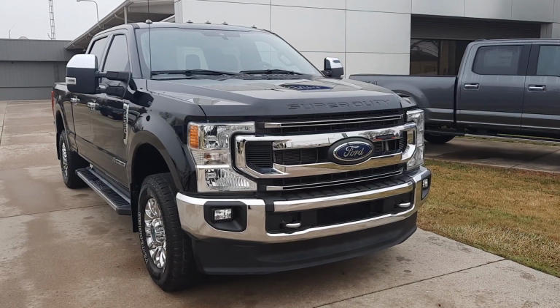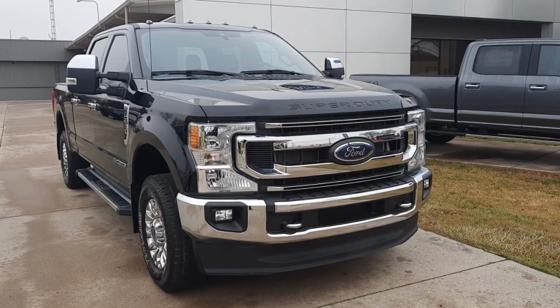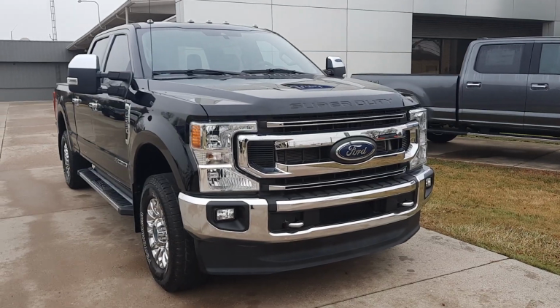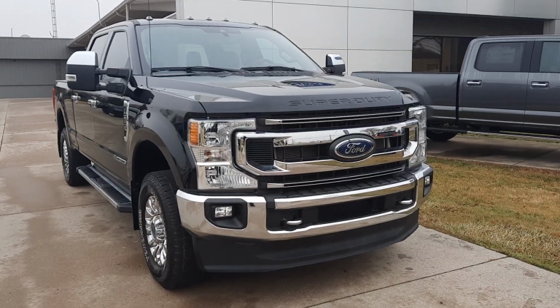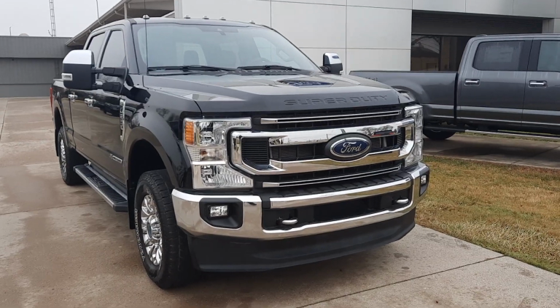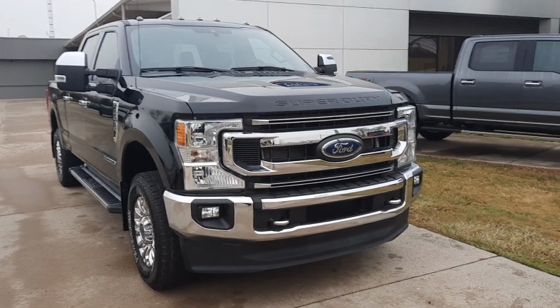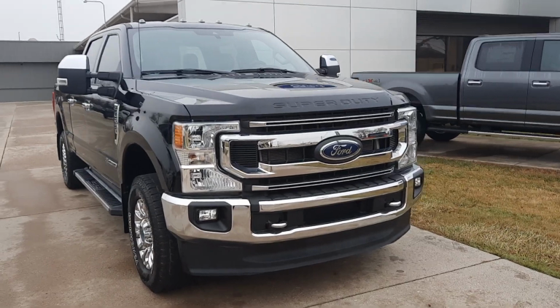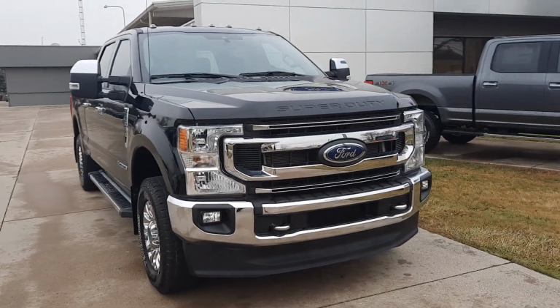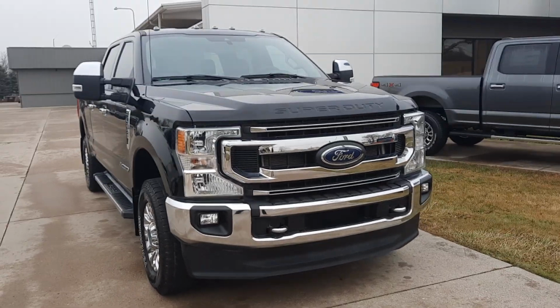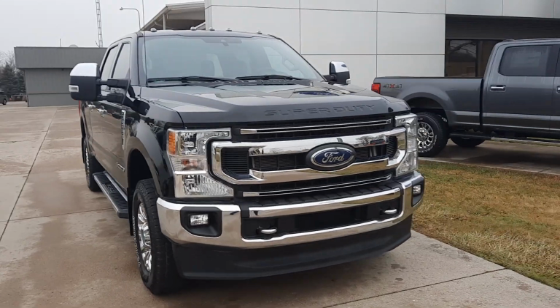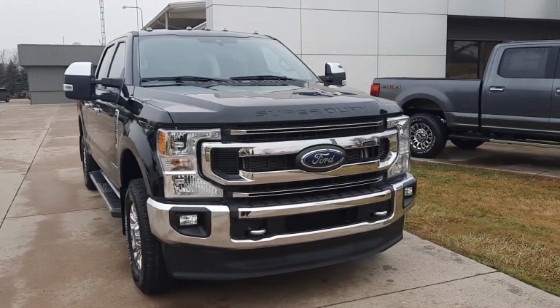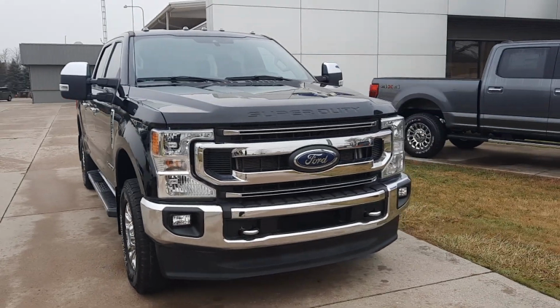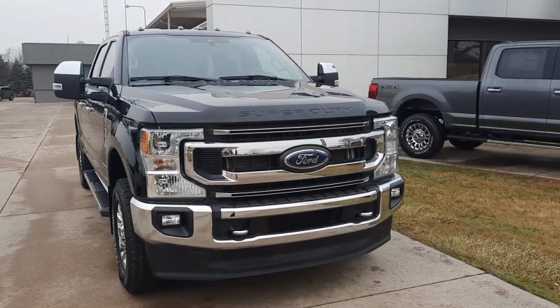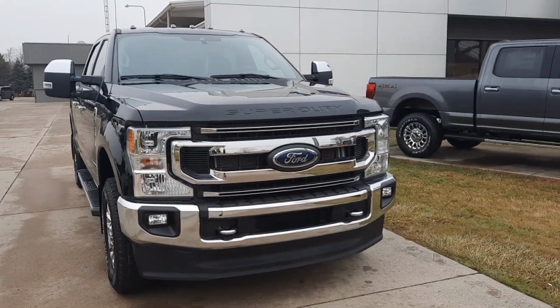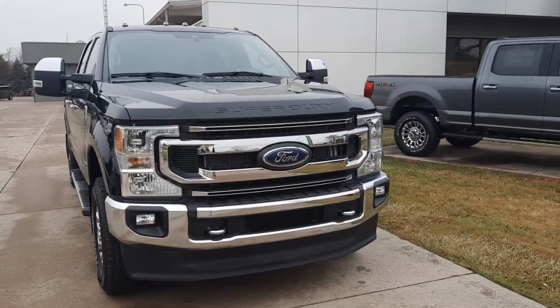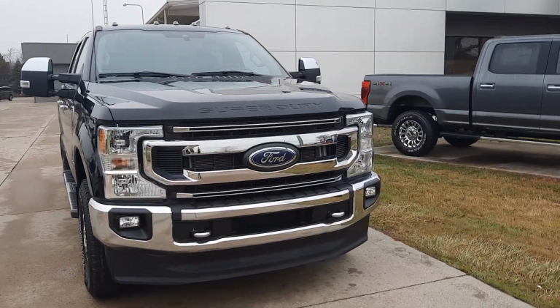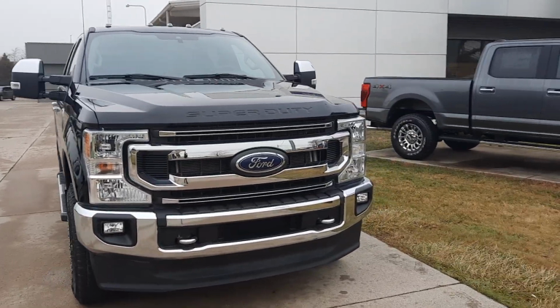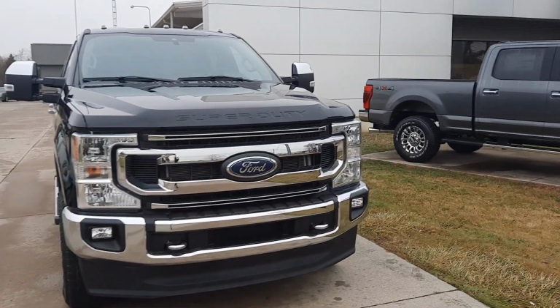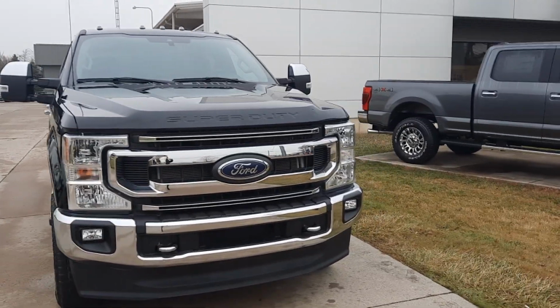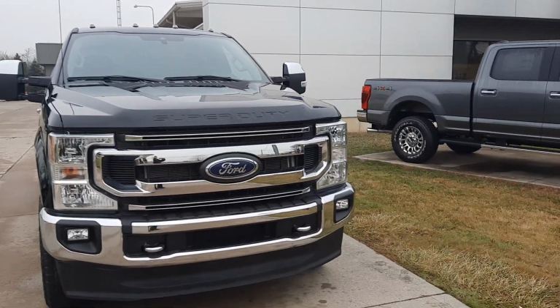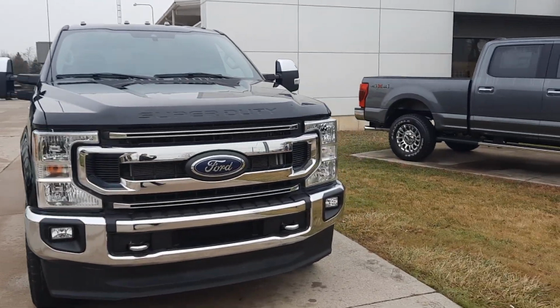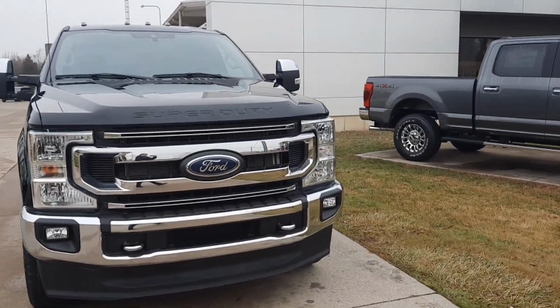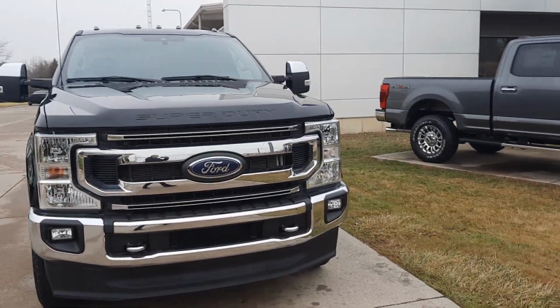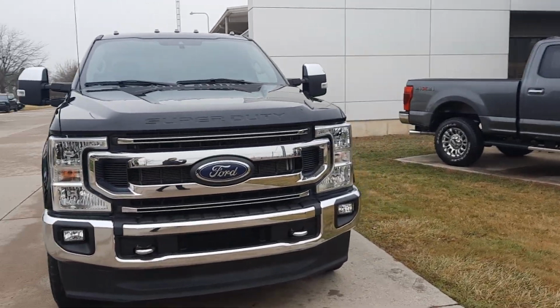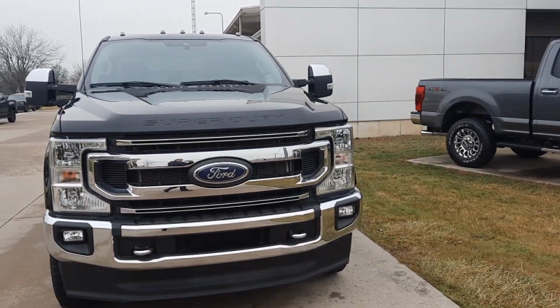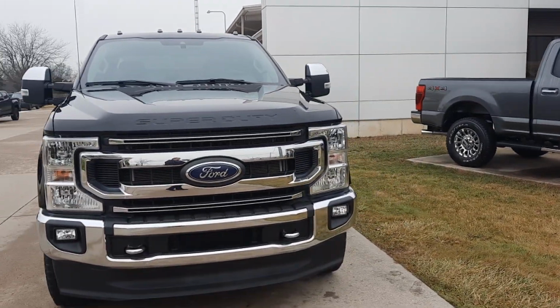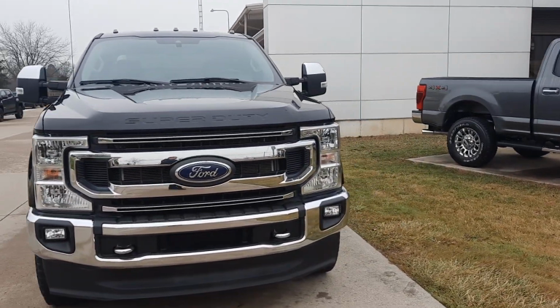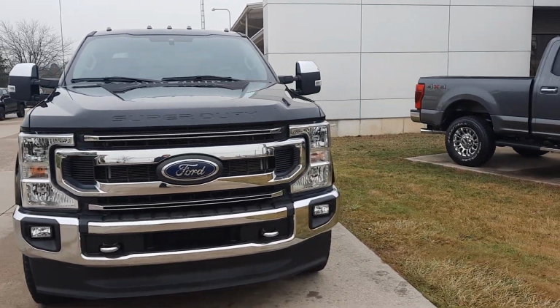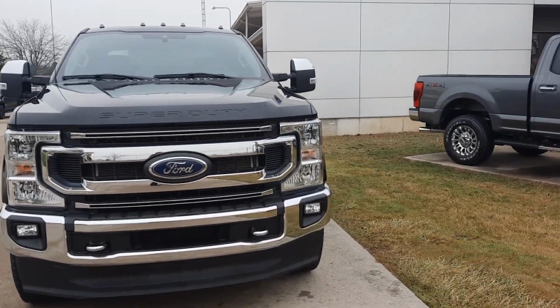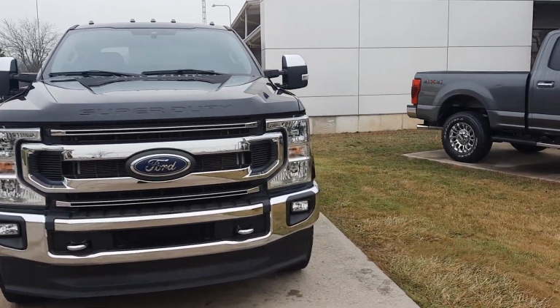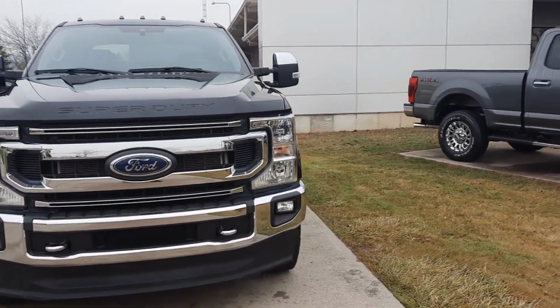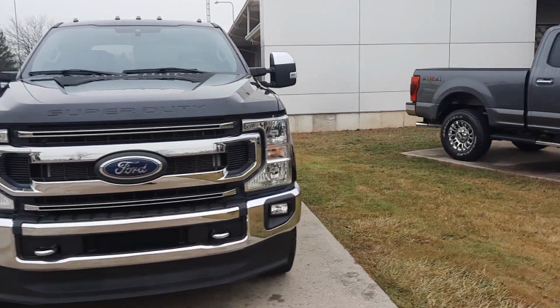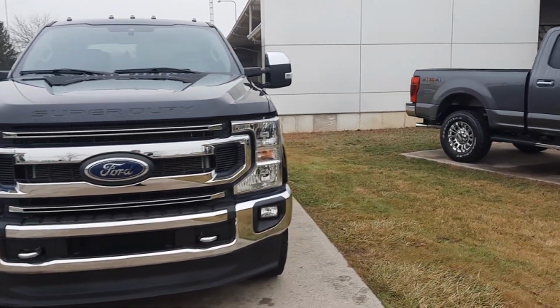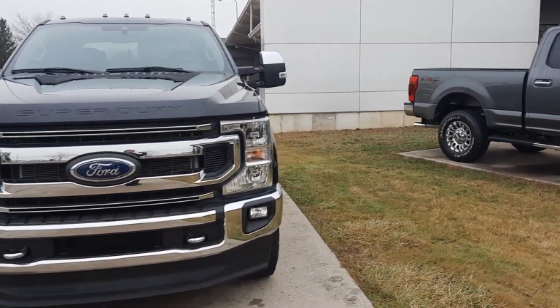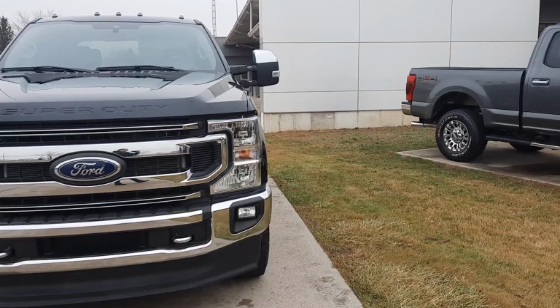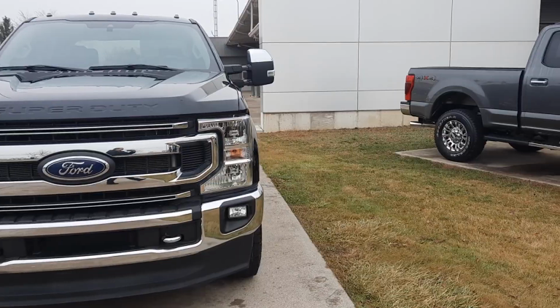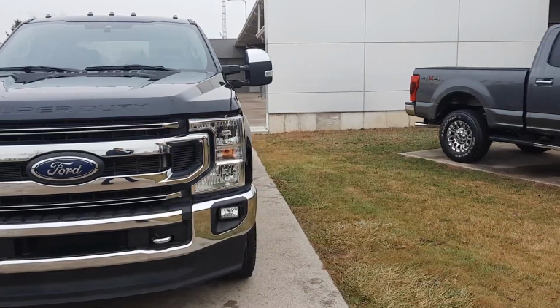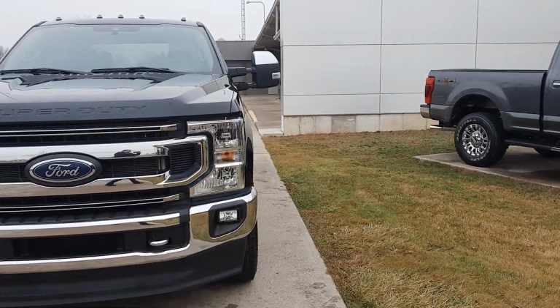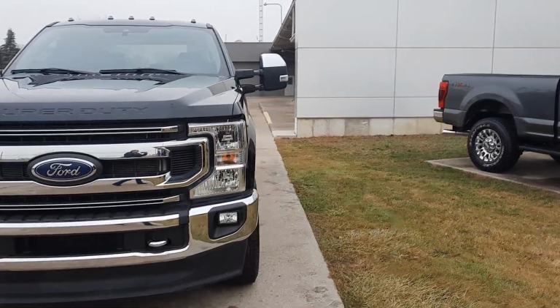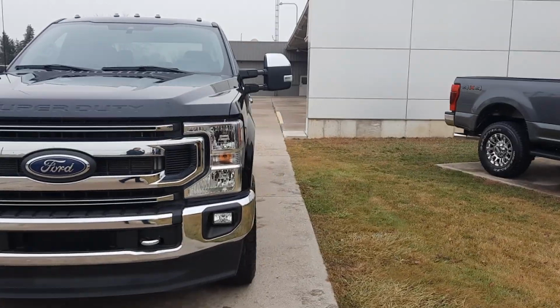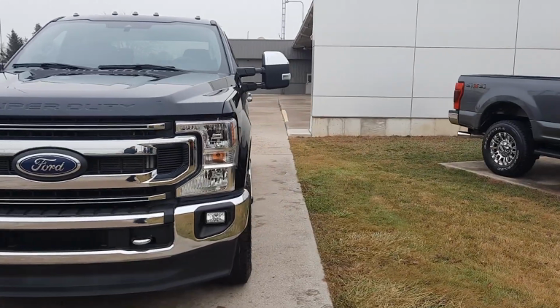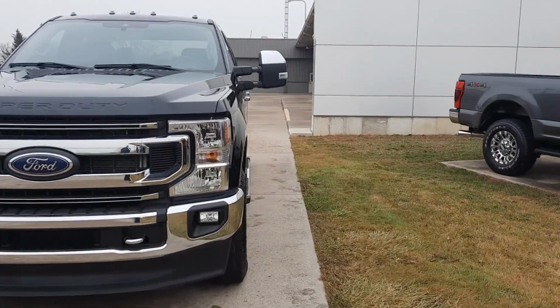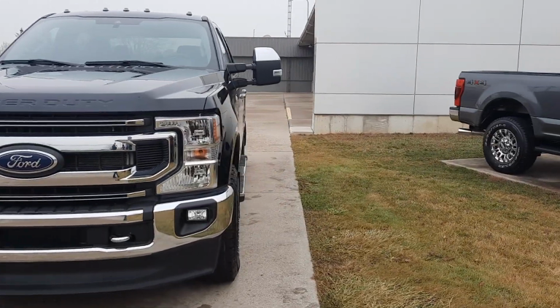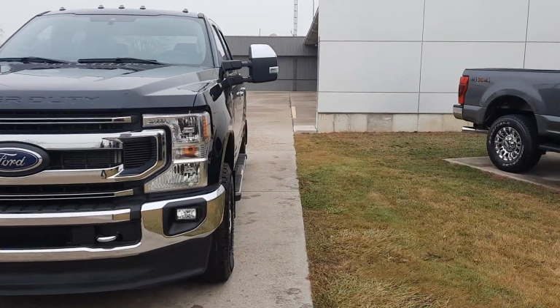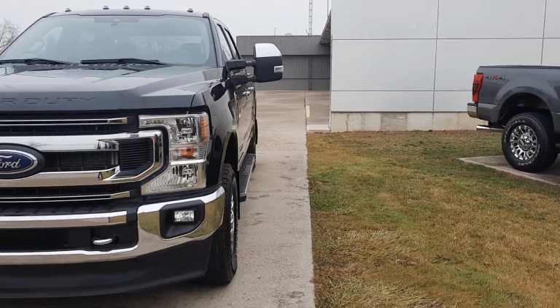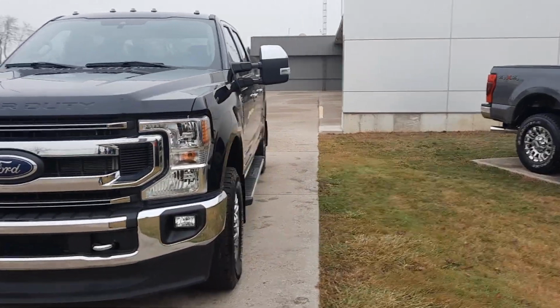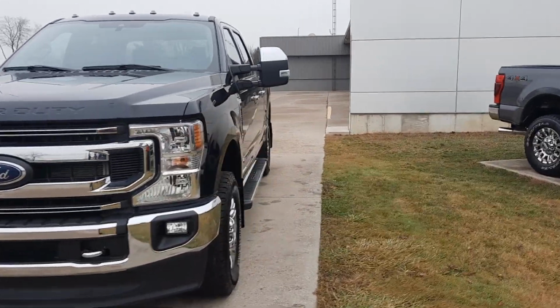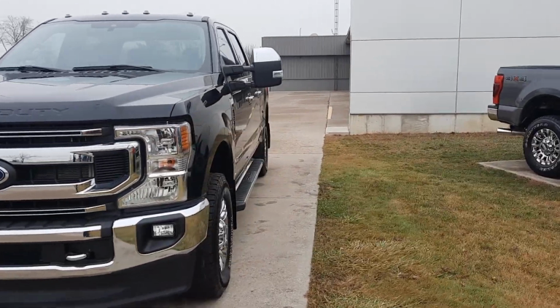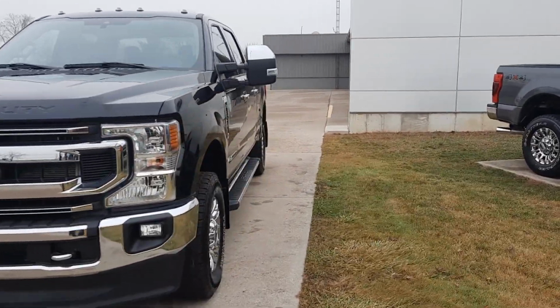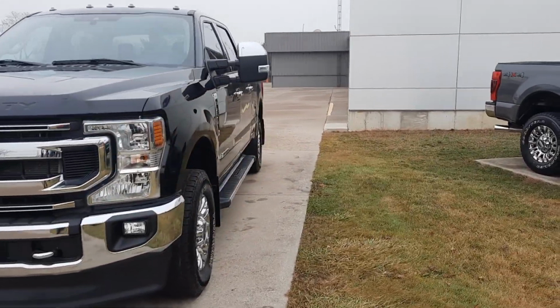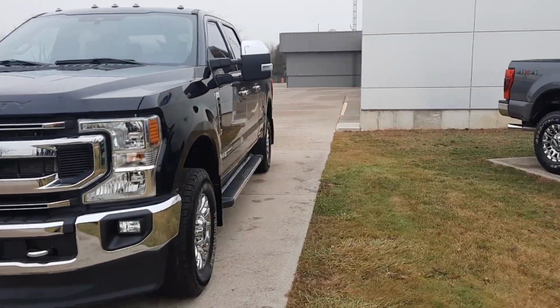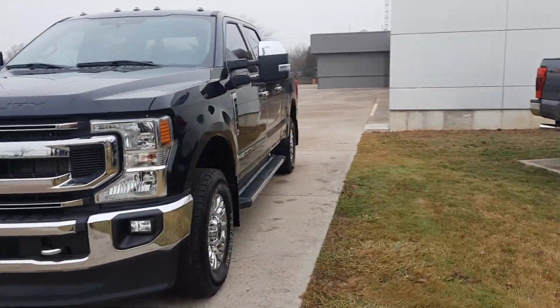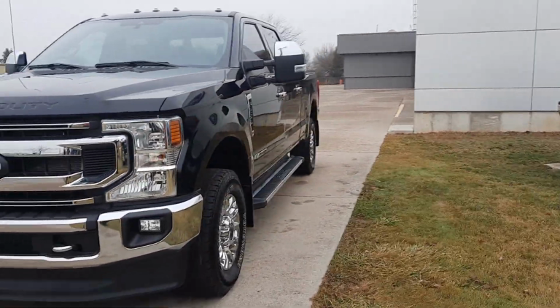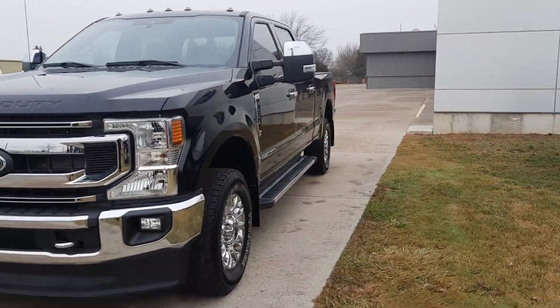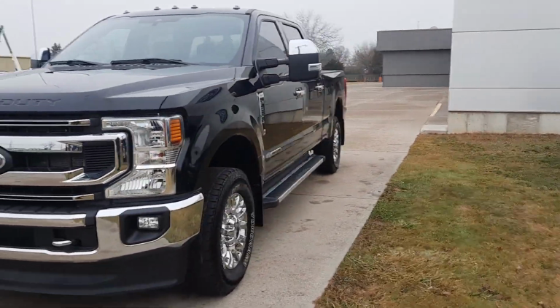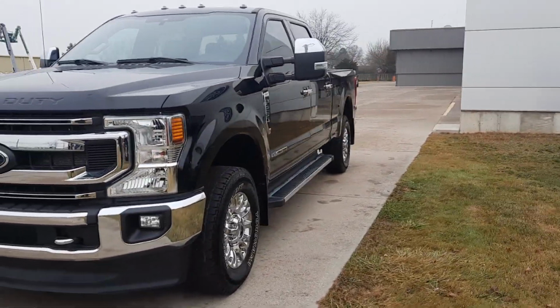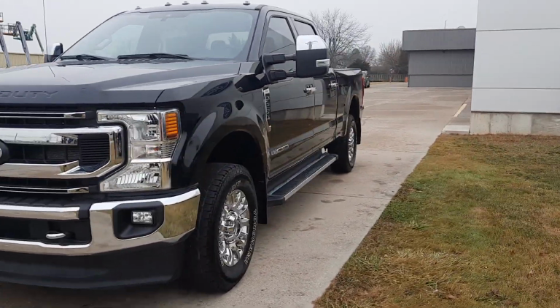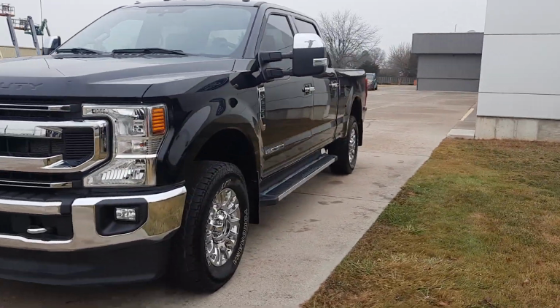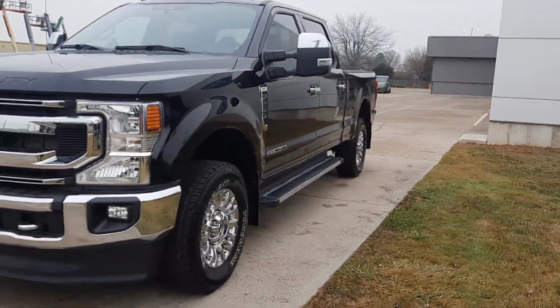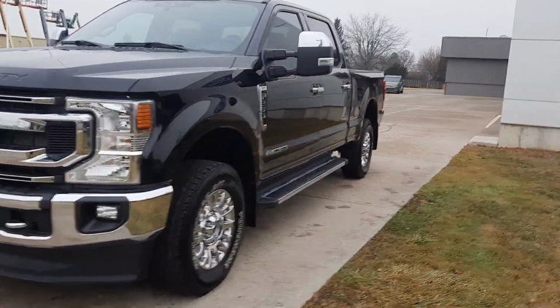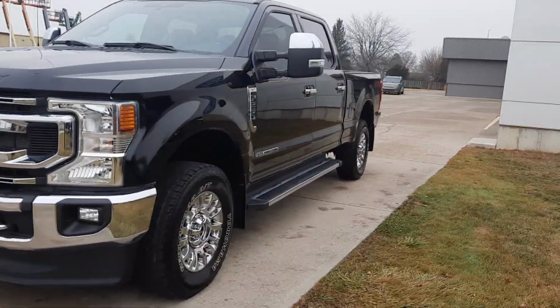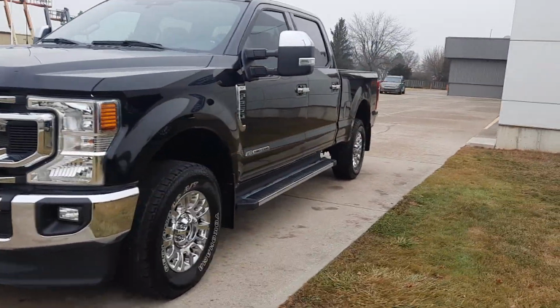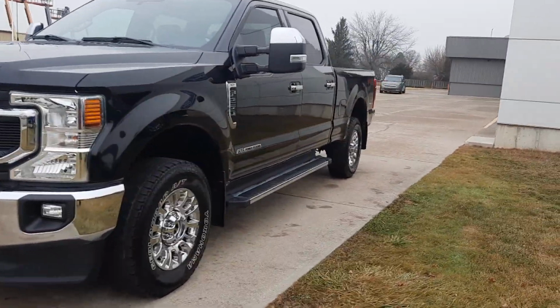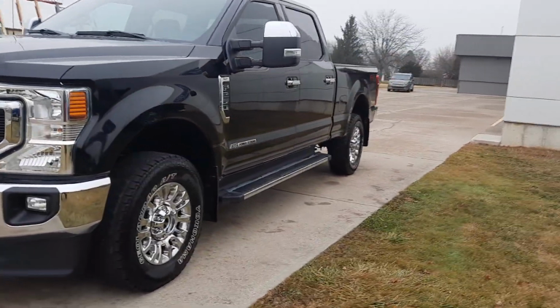Angel here at Terry Henricks Ford, going to take you on a quick walk around of this 2021 Ford F-250 Super Duty.